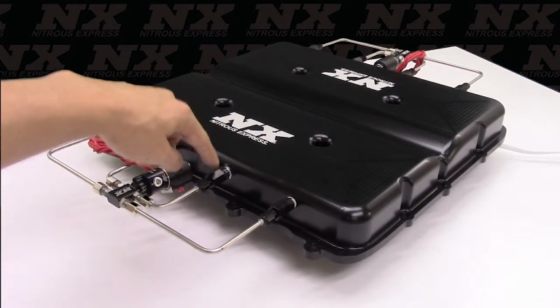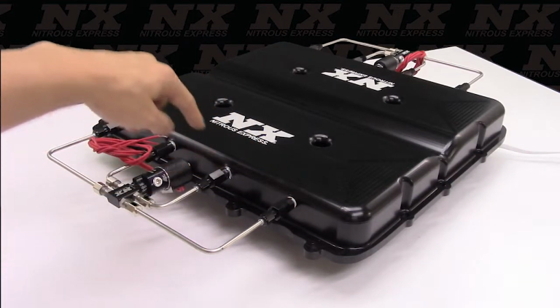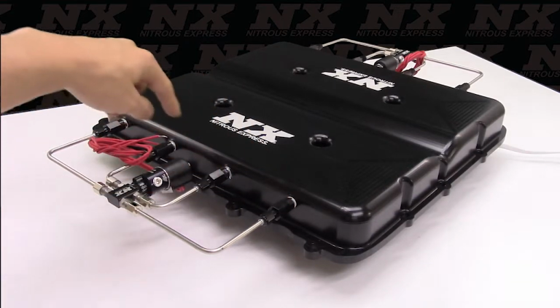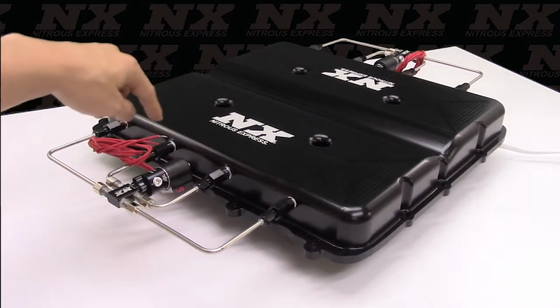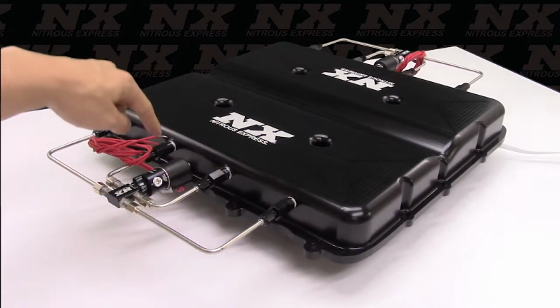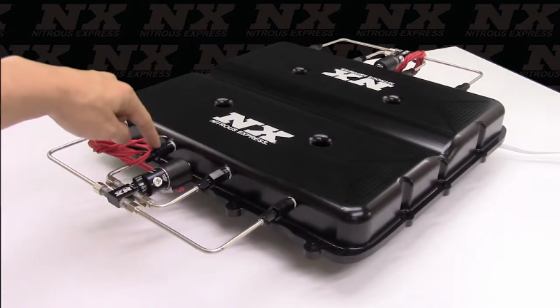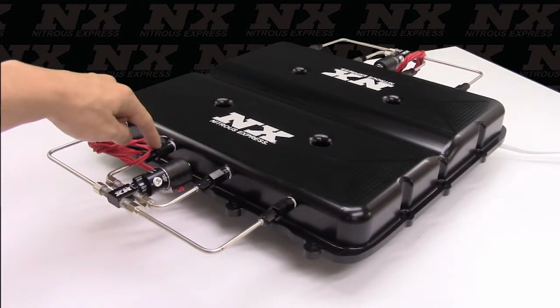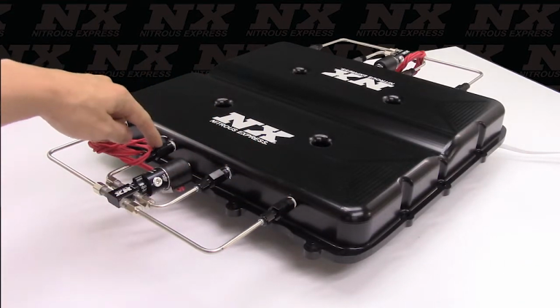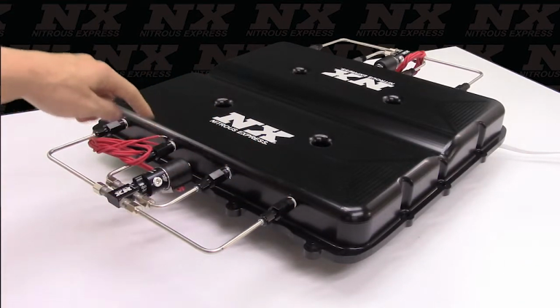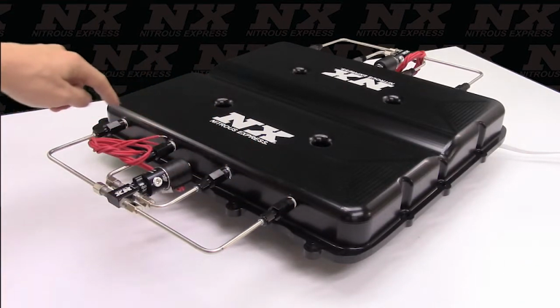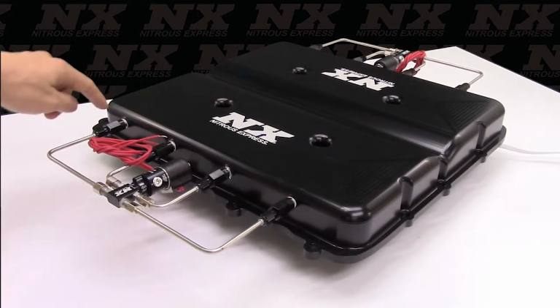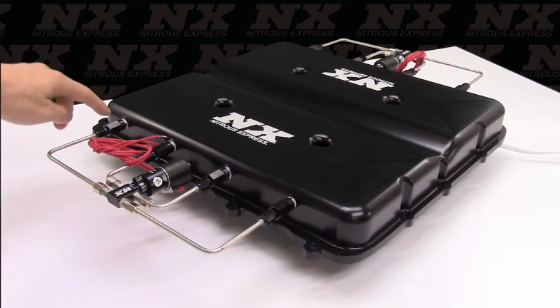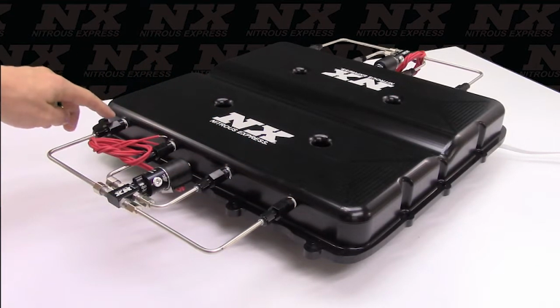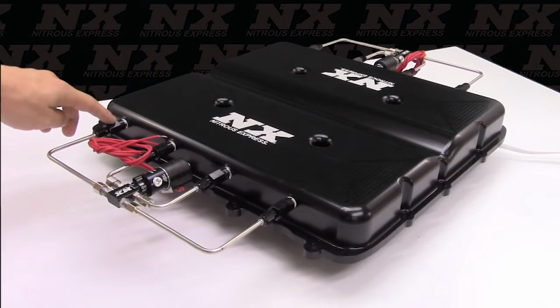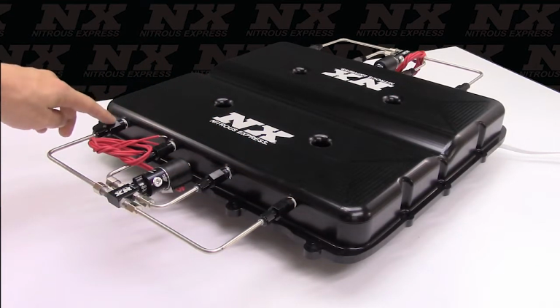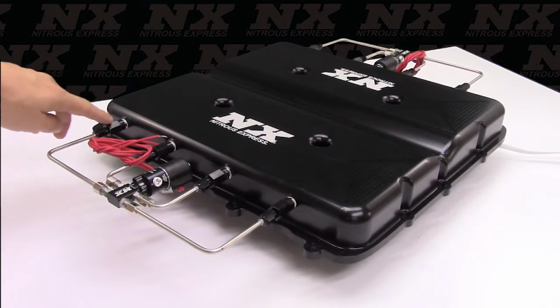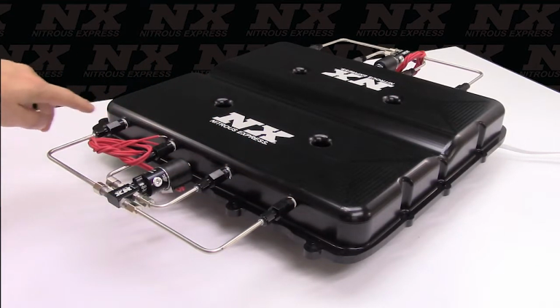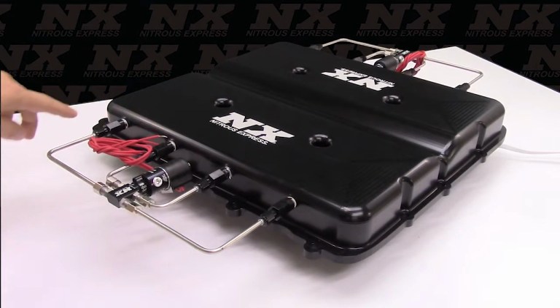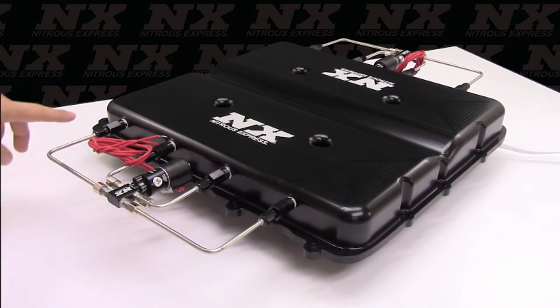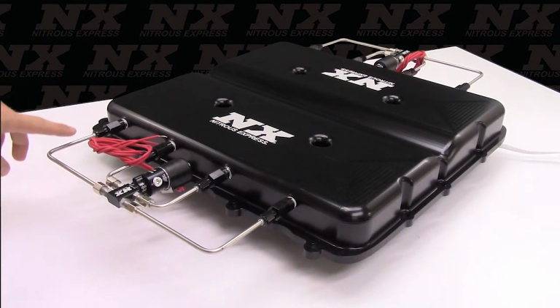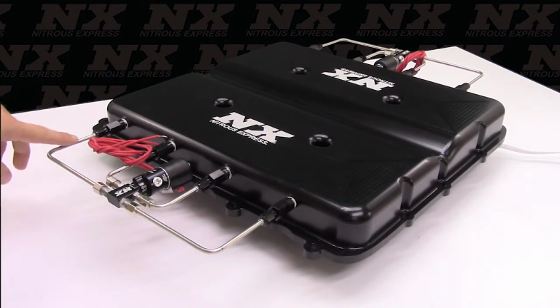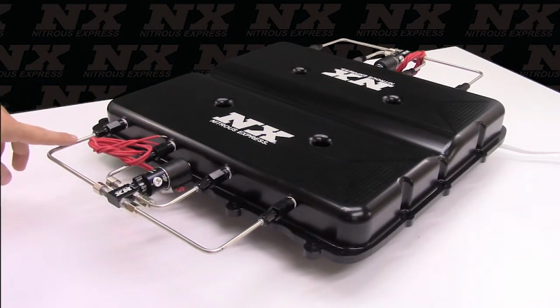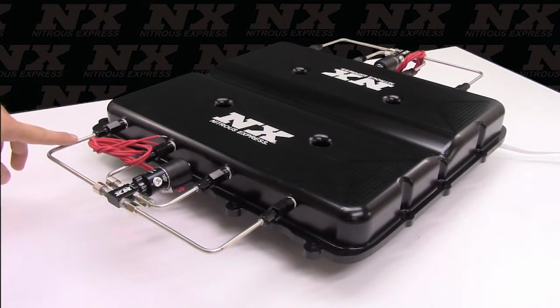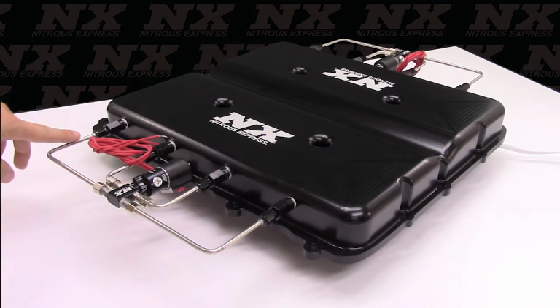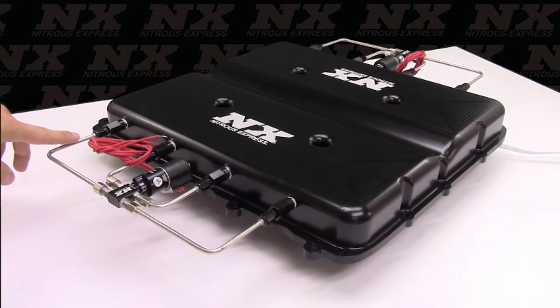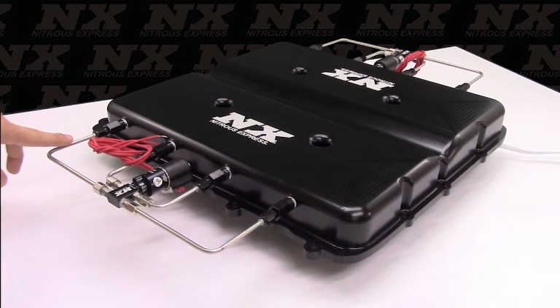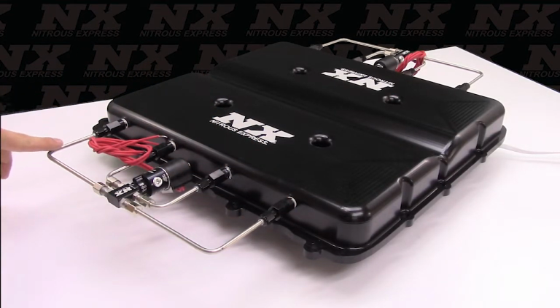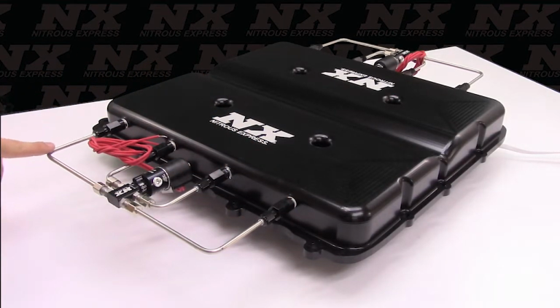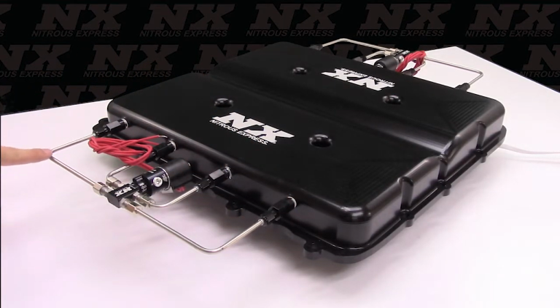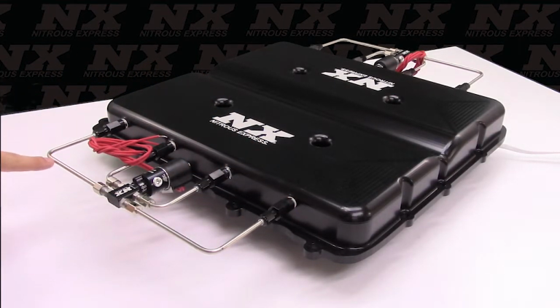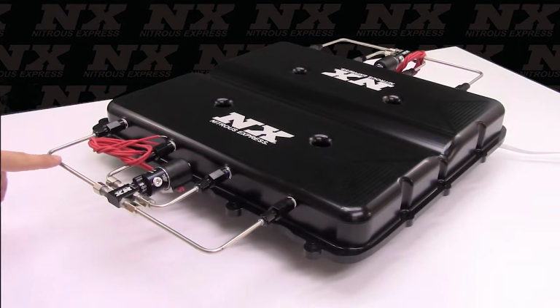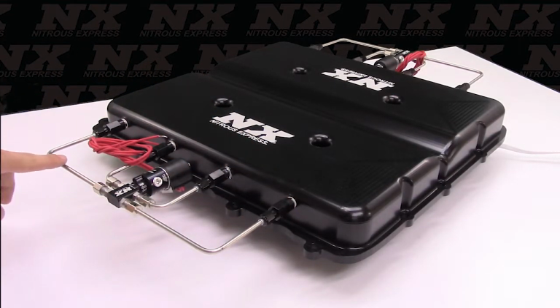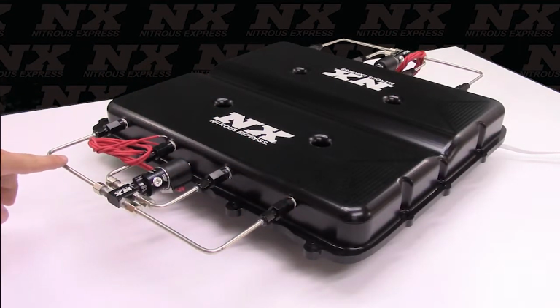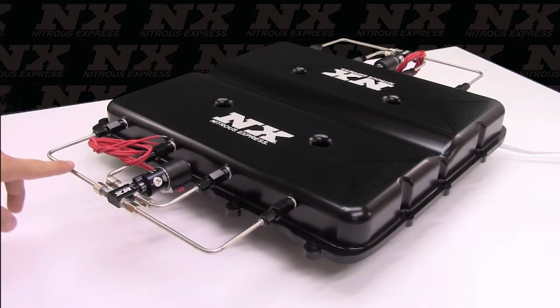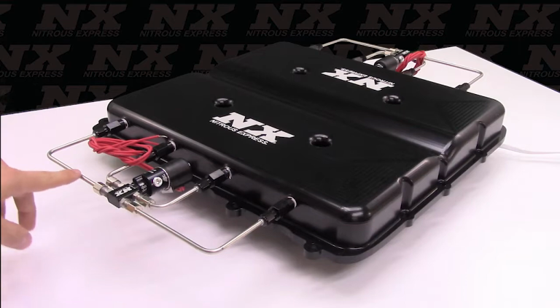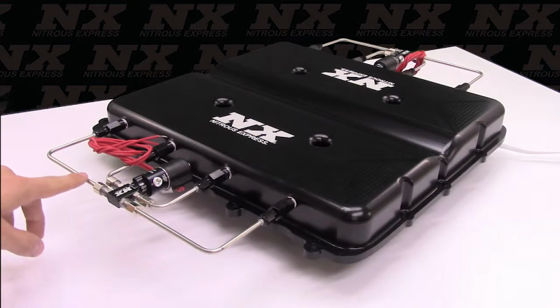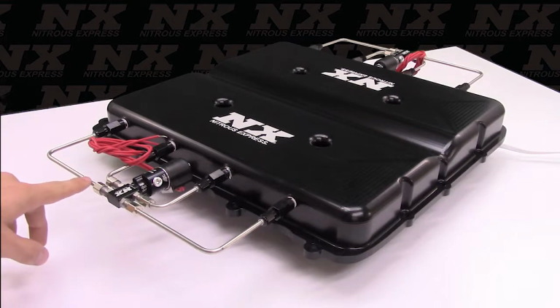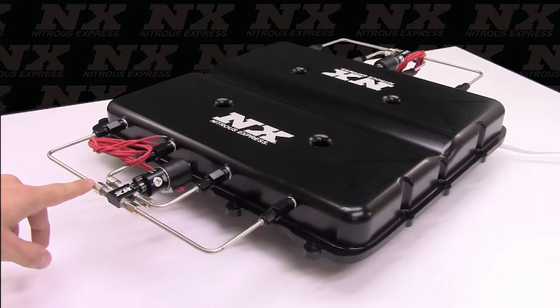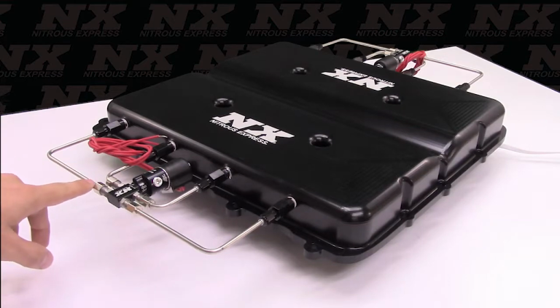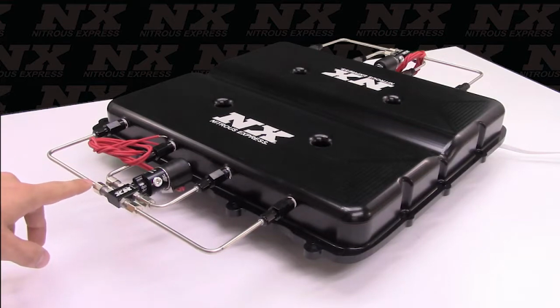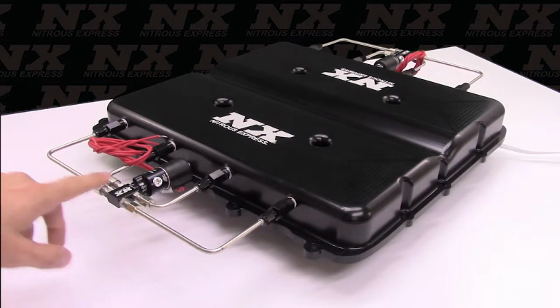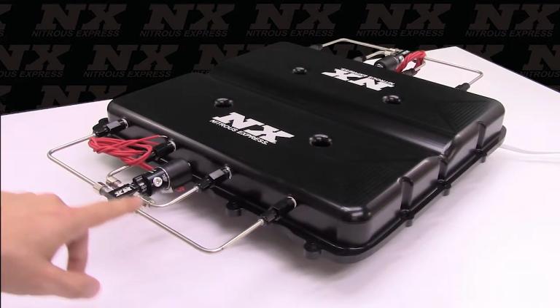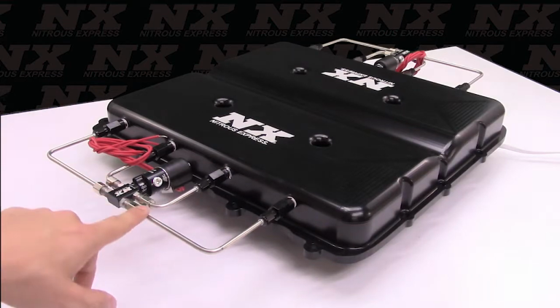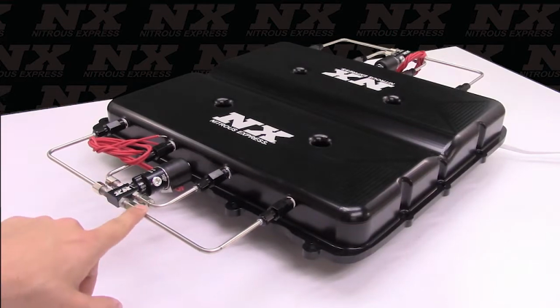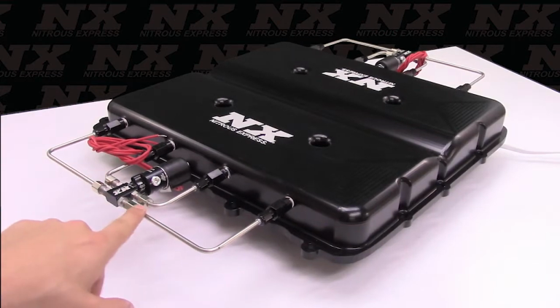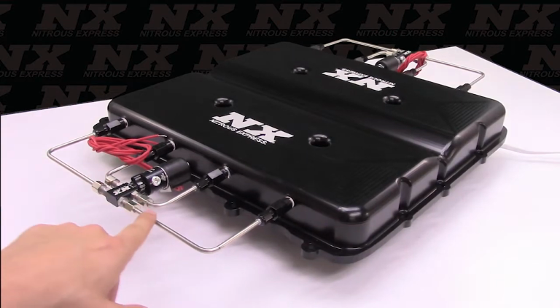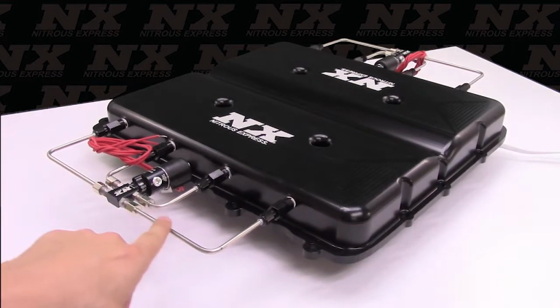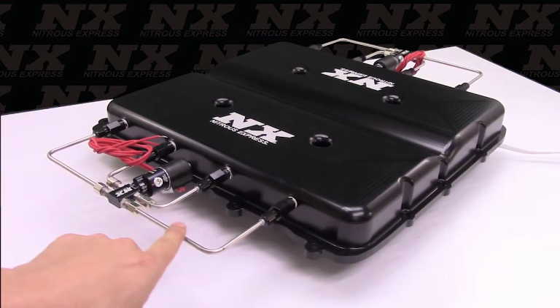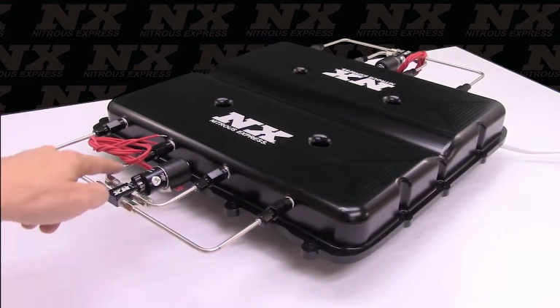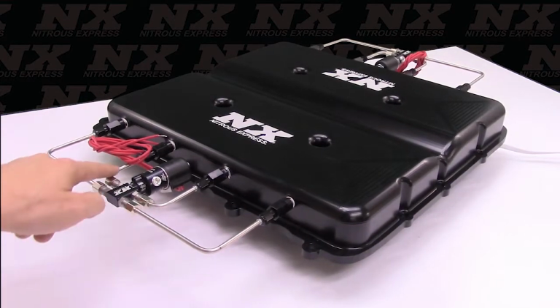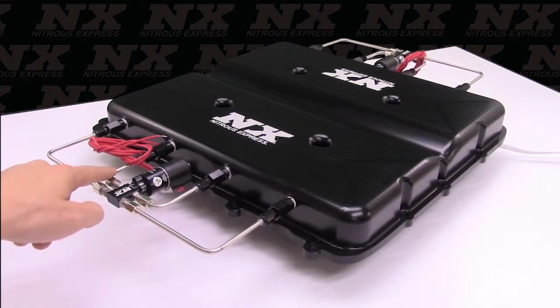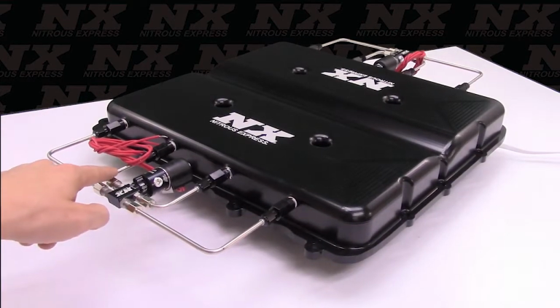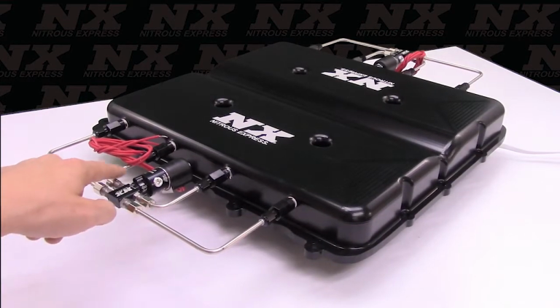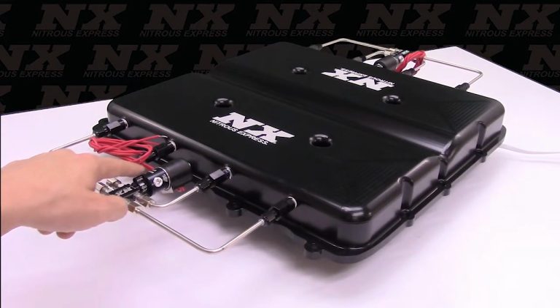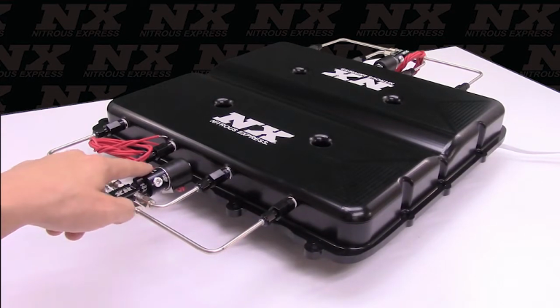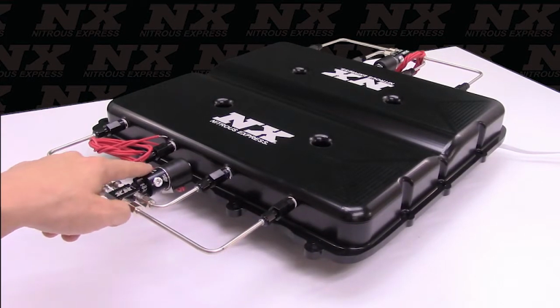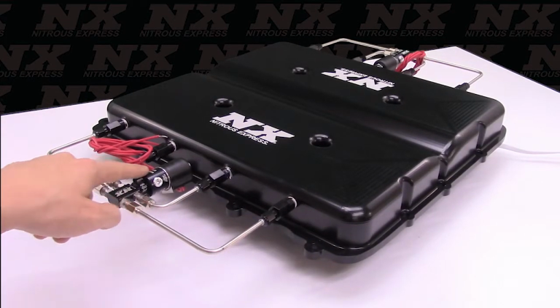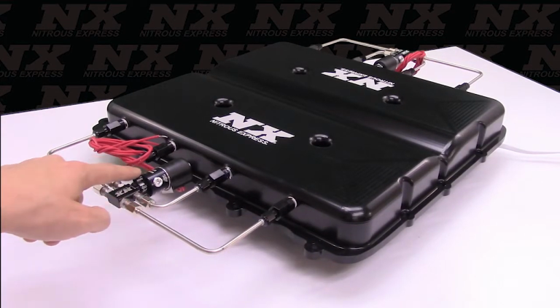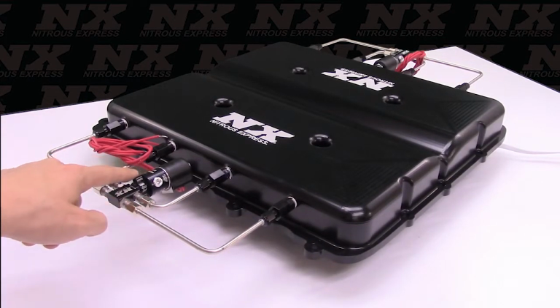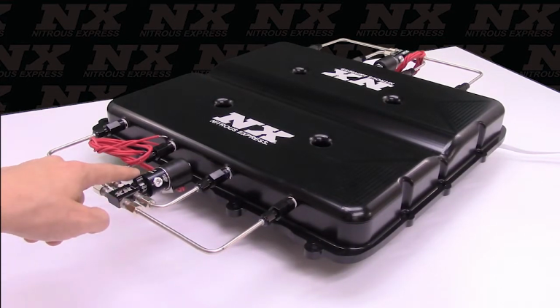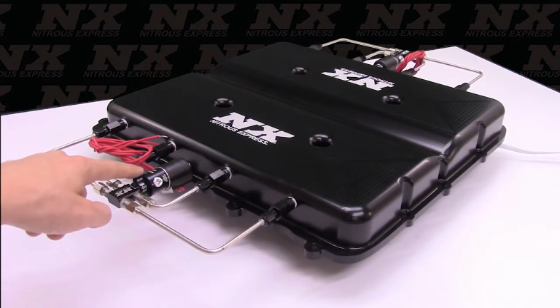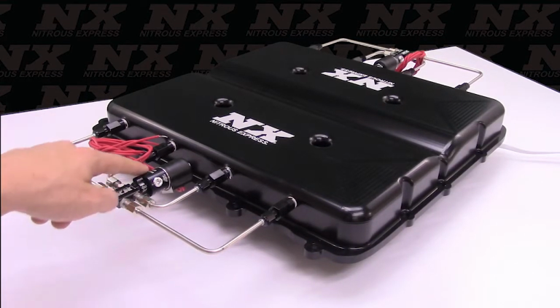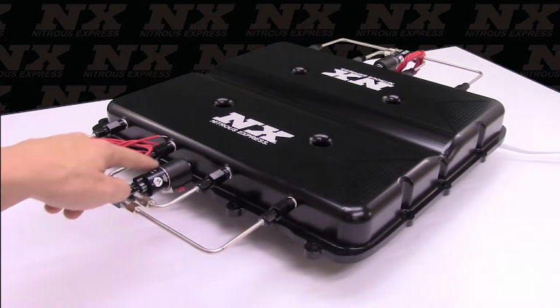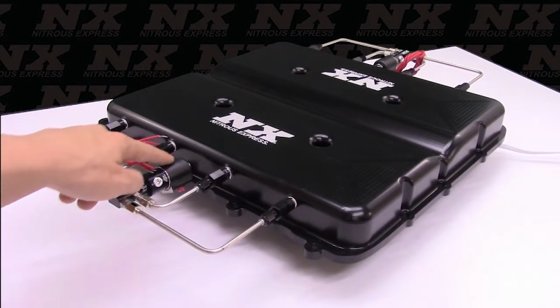We have higher flowing nozzles for higher horsepower applications. We also have our stainless steel hard lines and our water methanol solenoid.